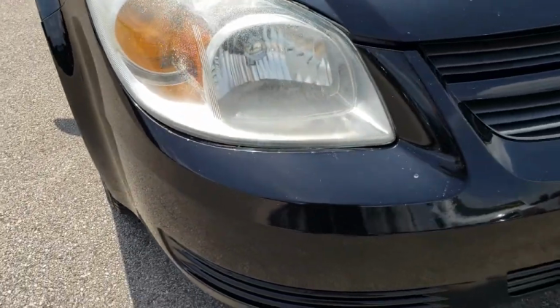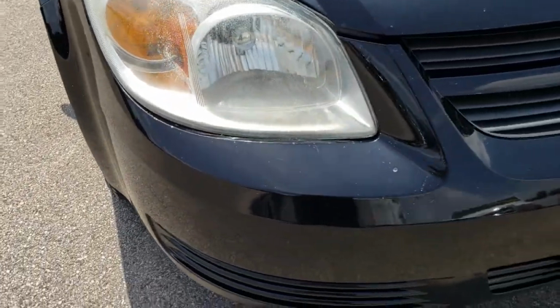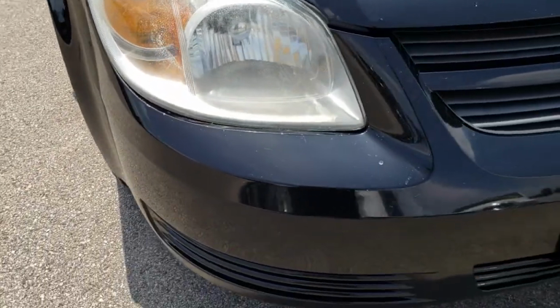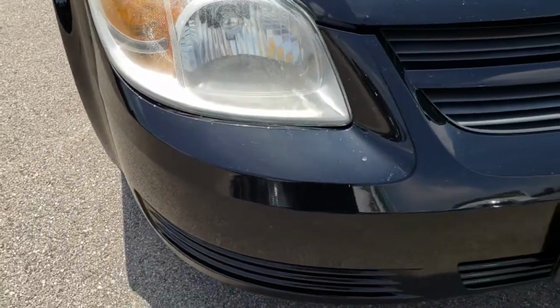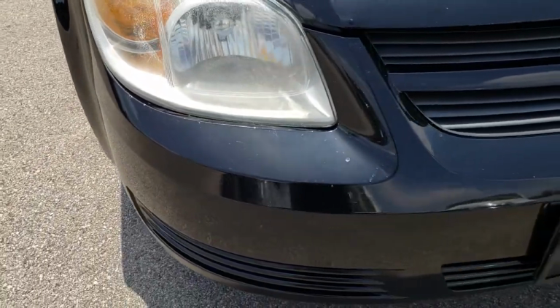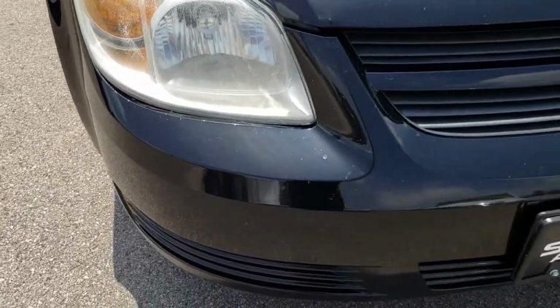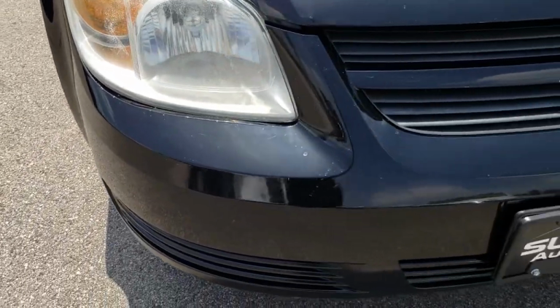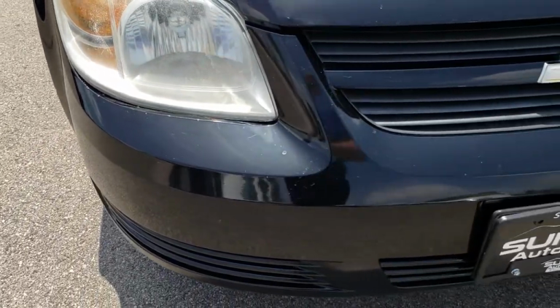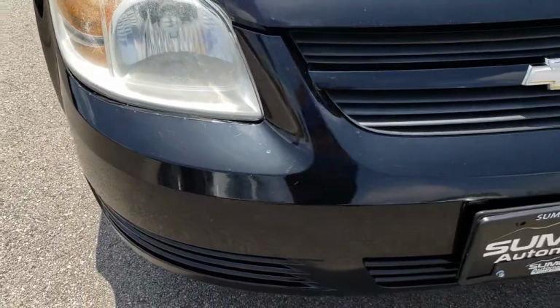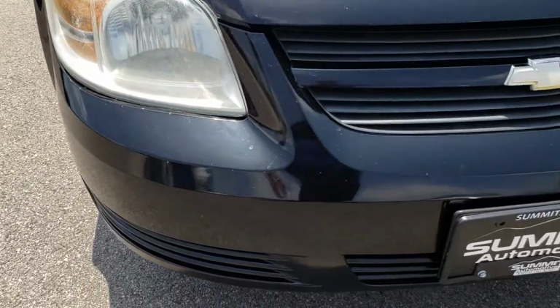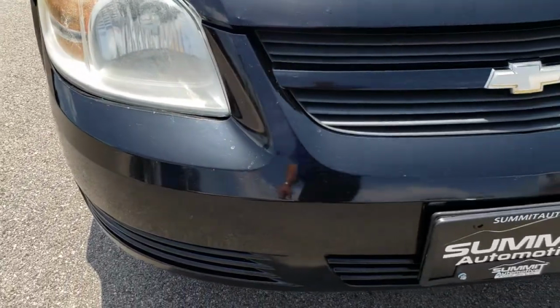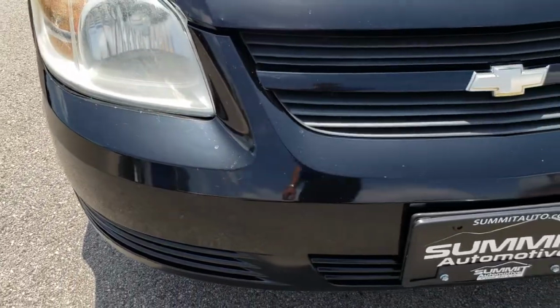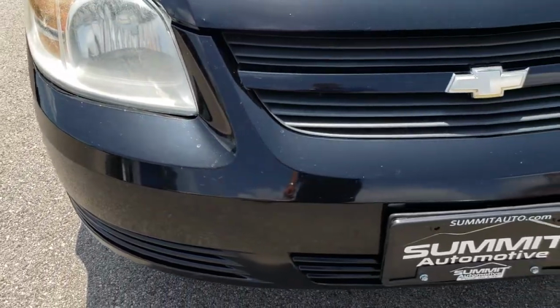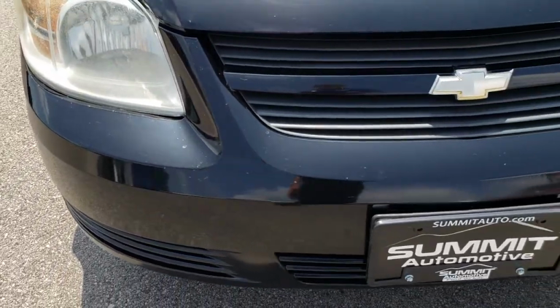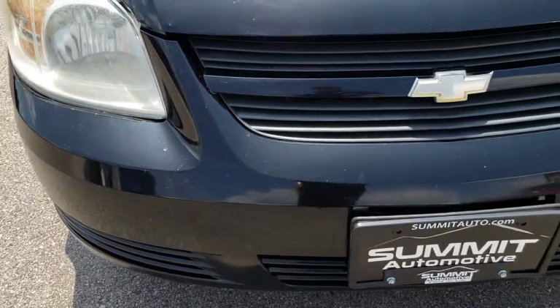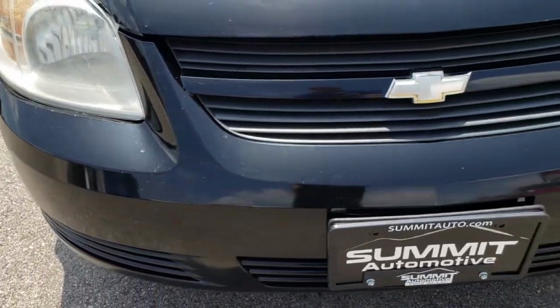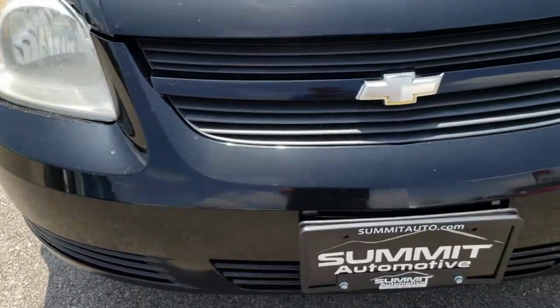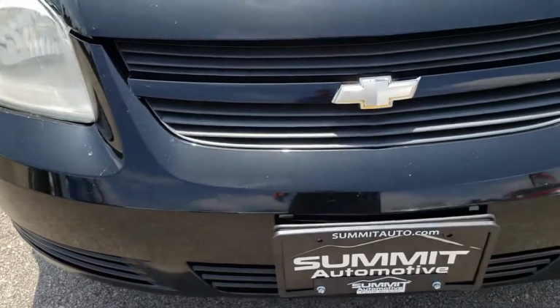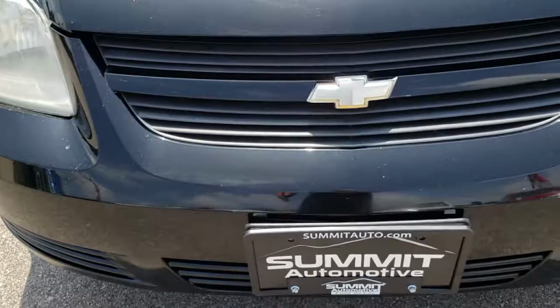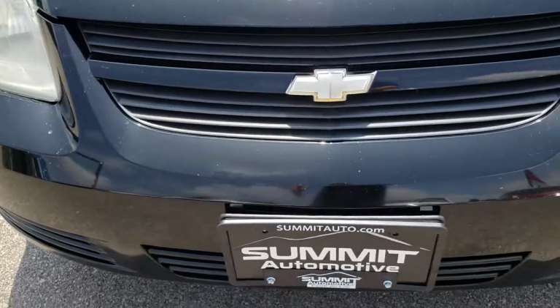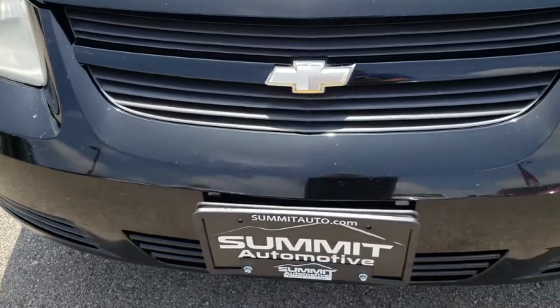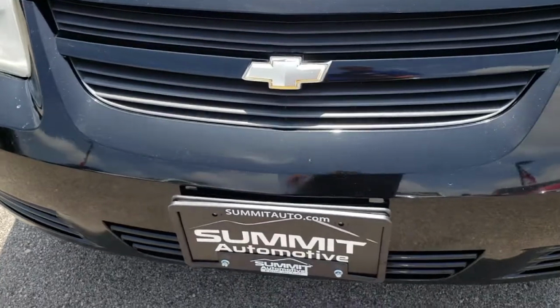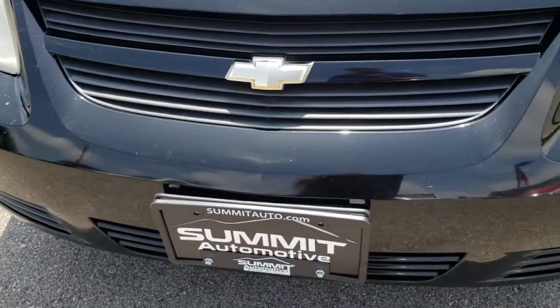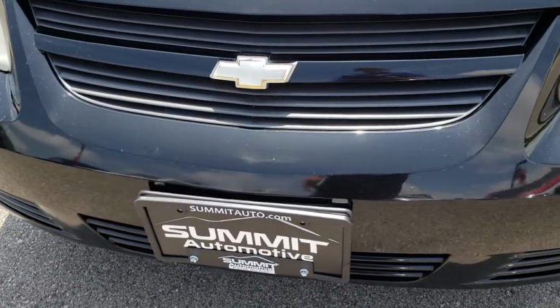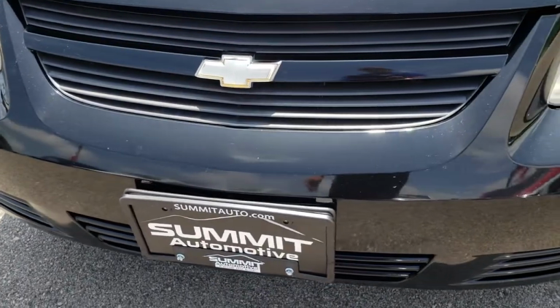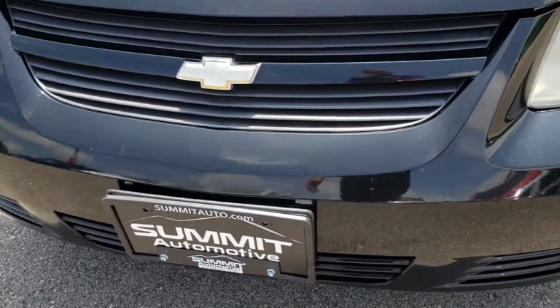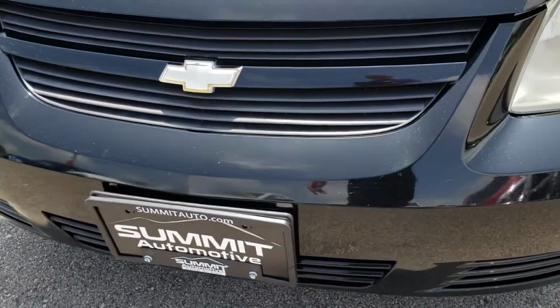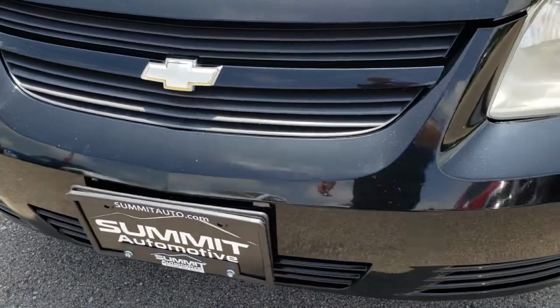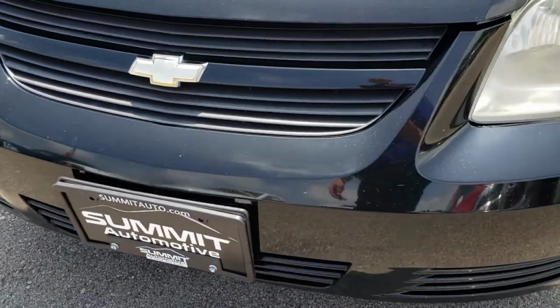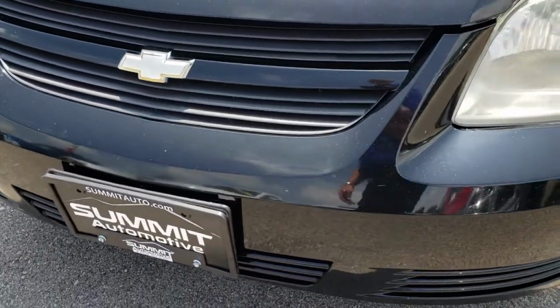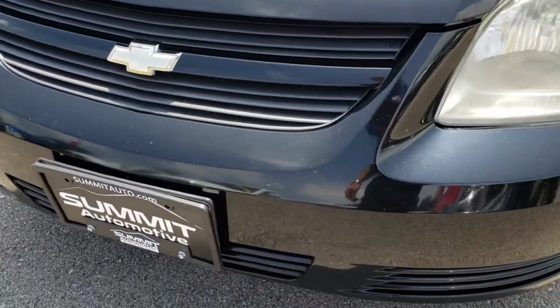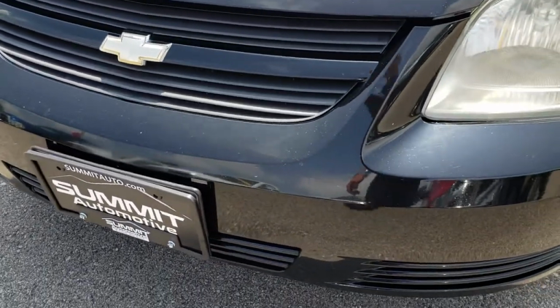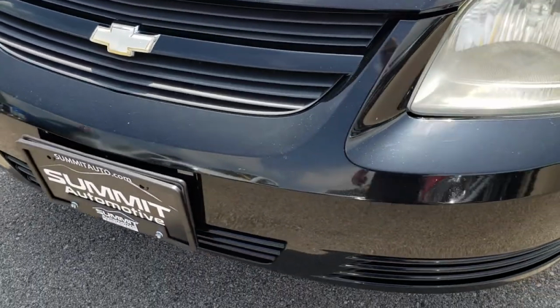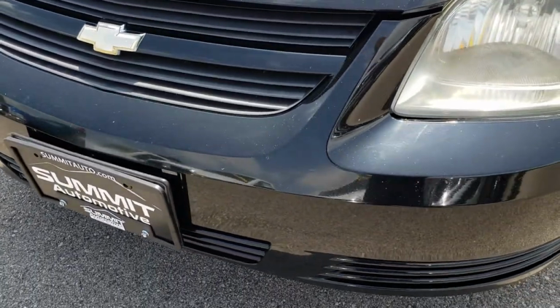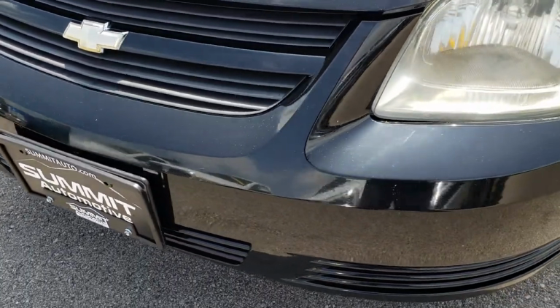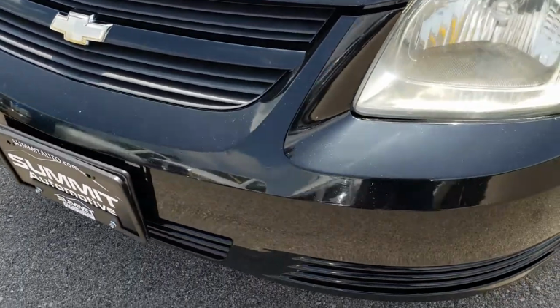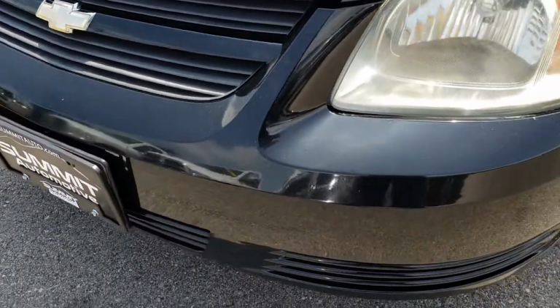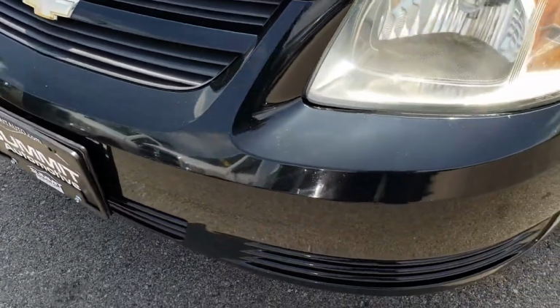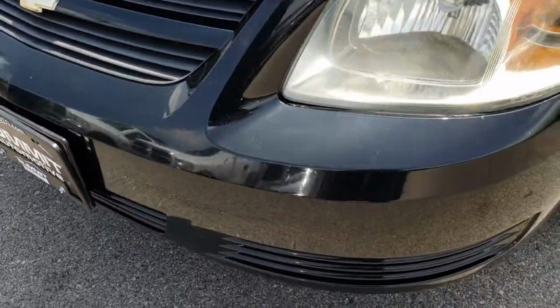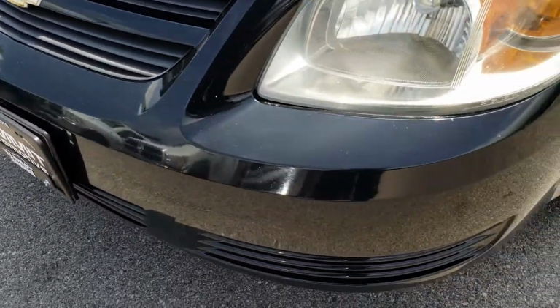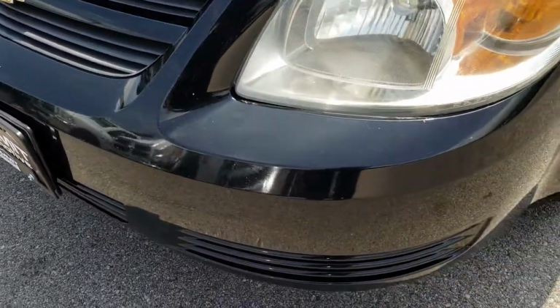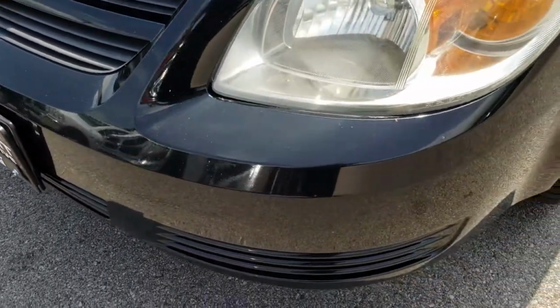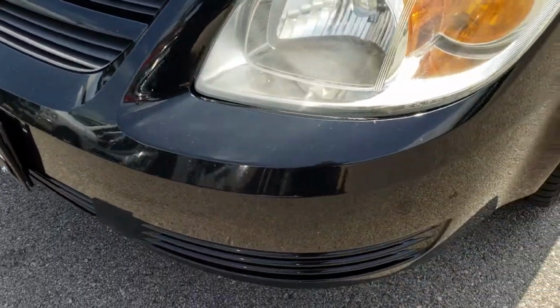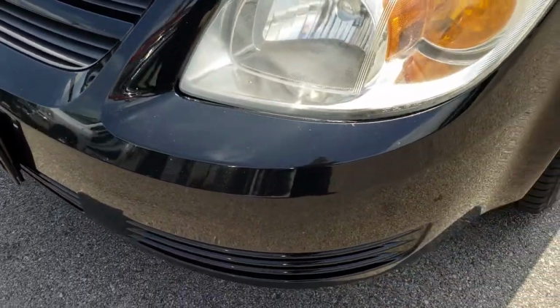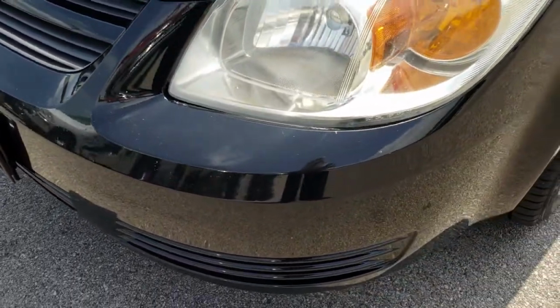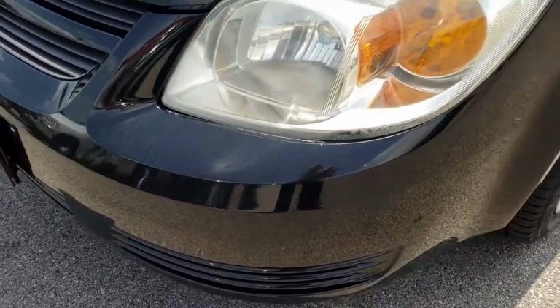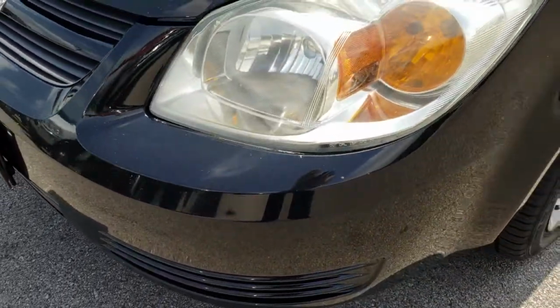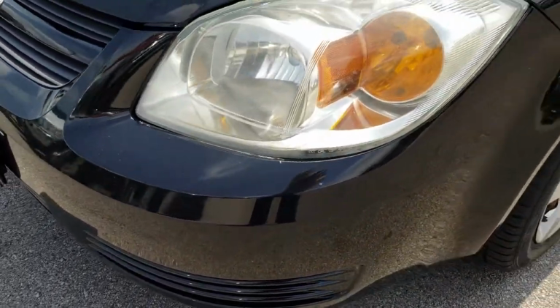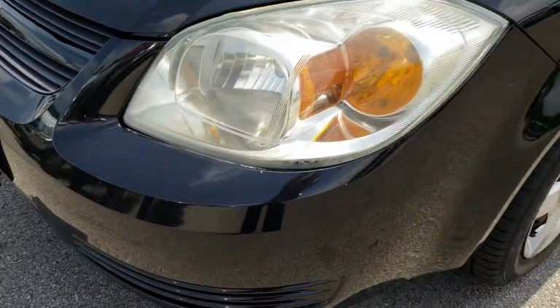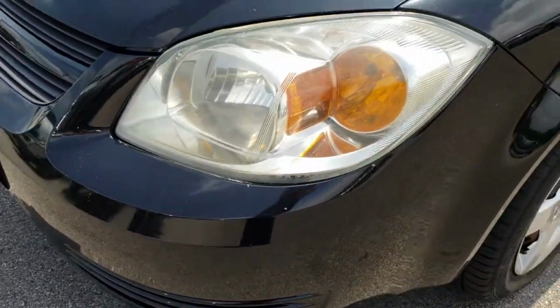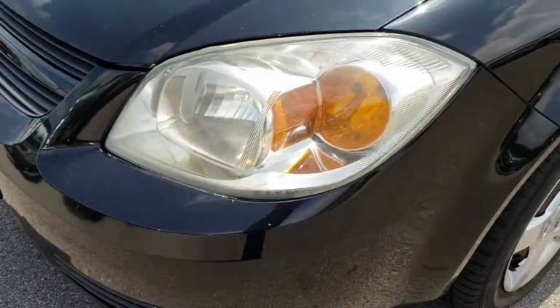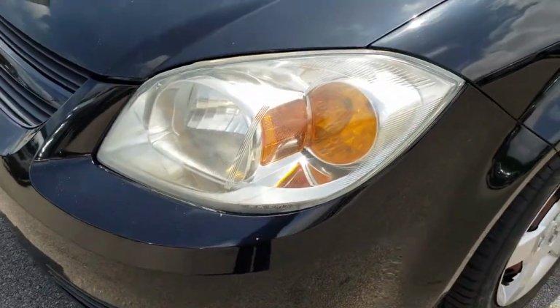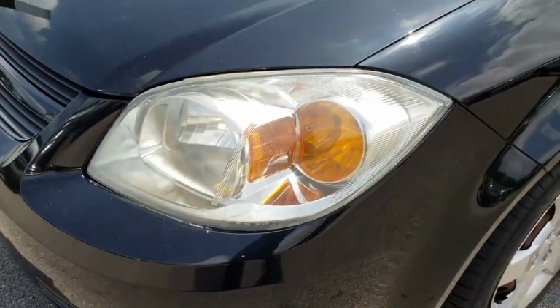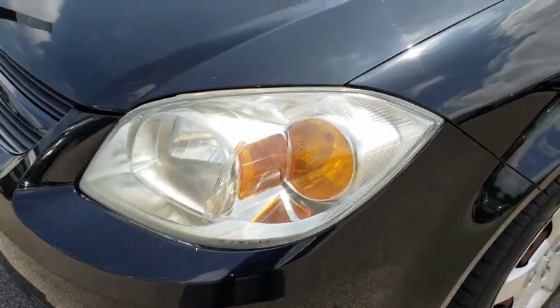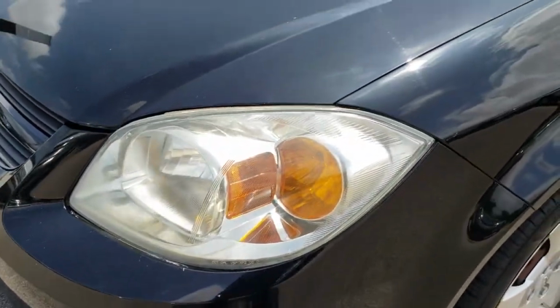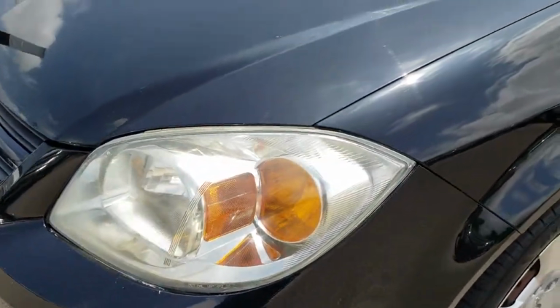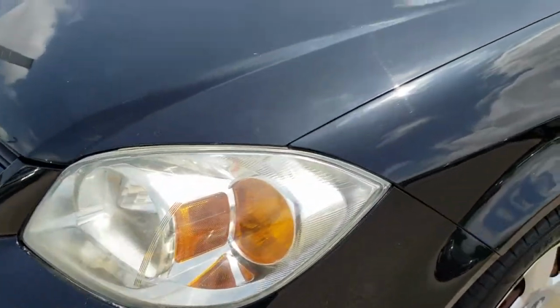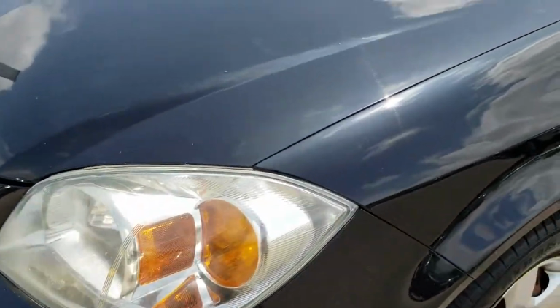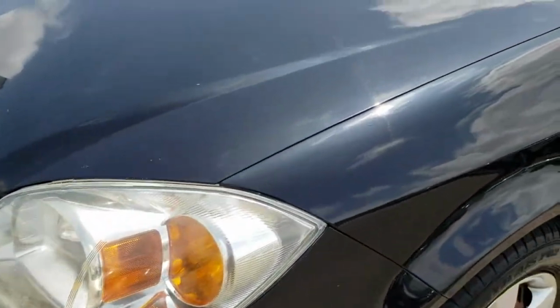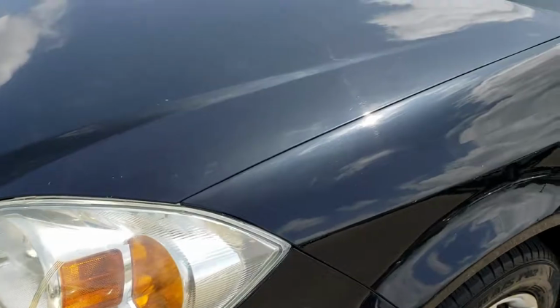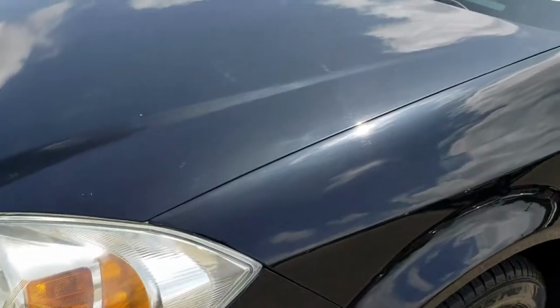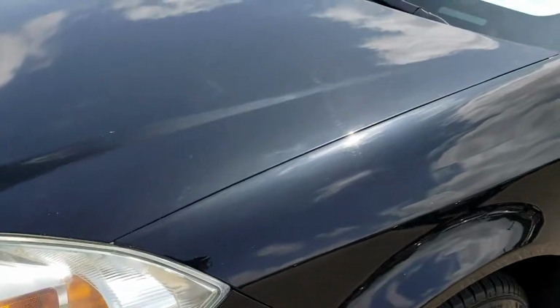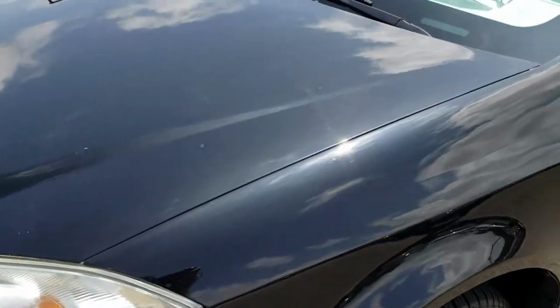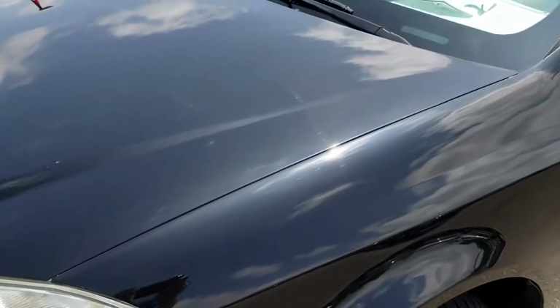From this HD video you'll be able to tell that for the age, miles, and price on this vehicle, it is in really nice condition.